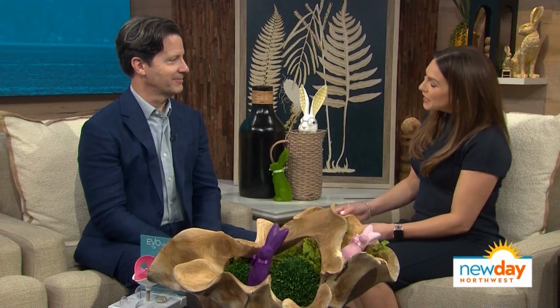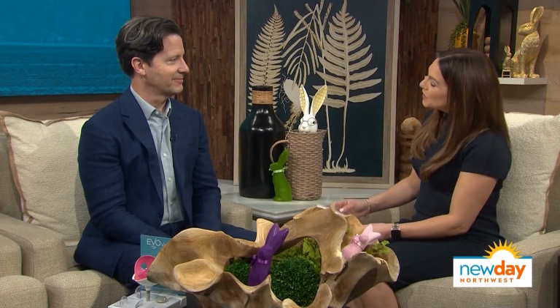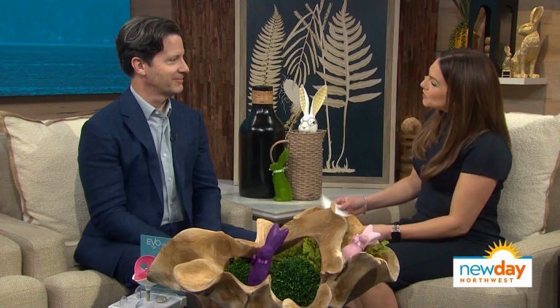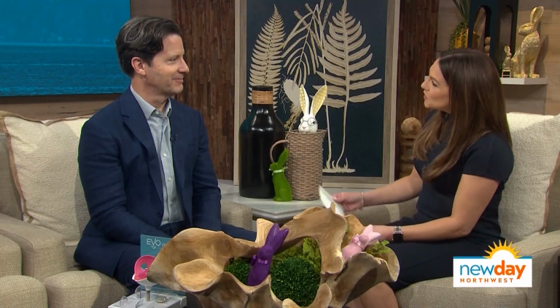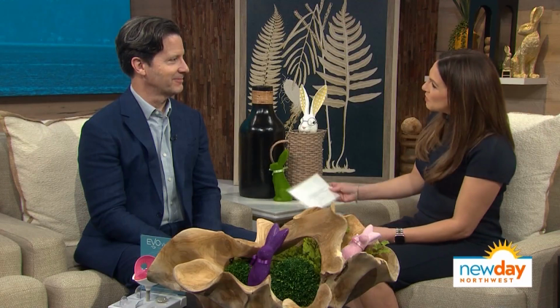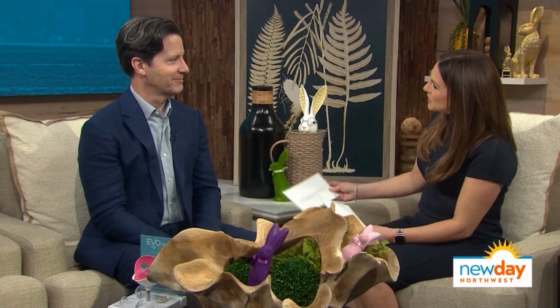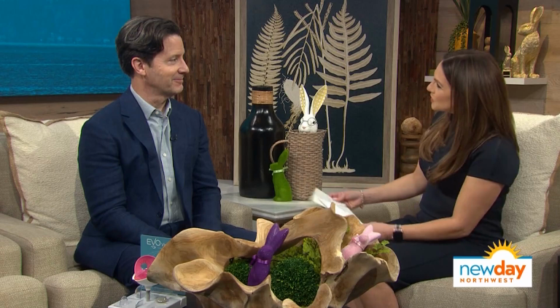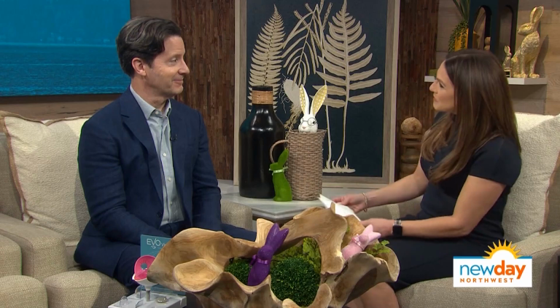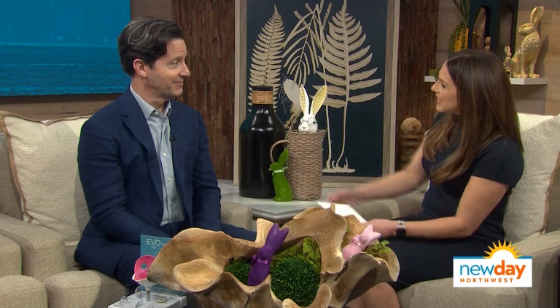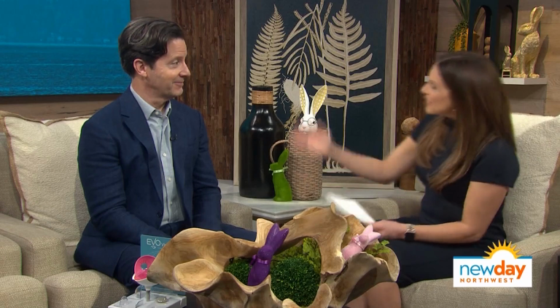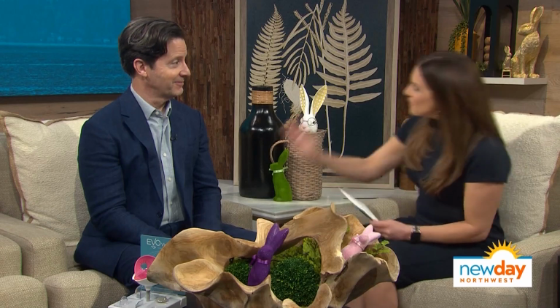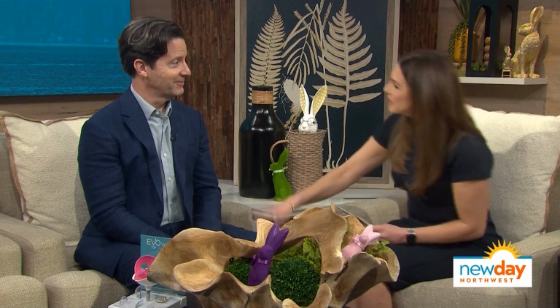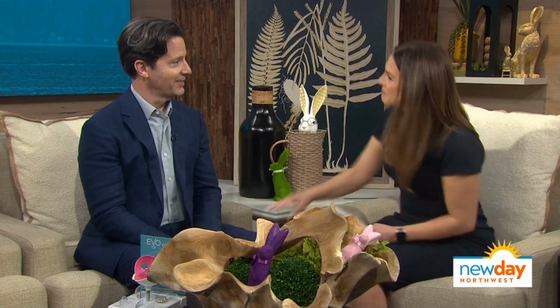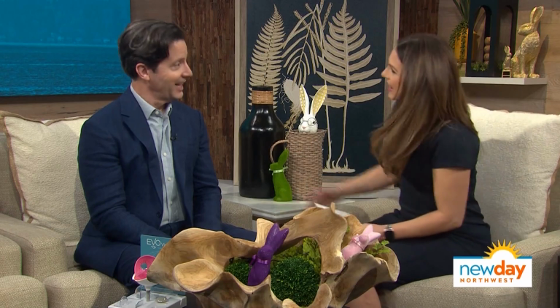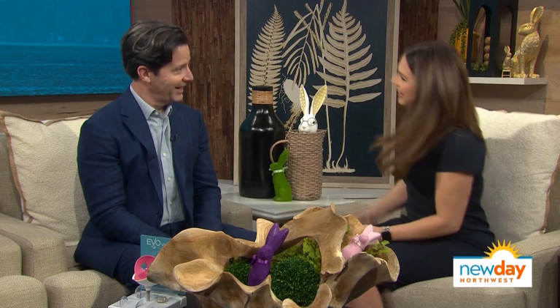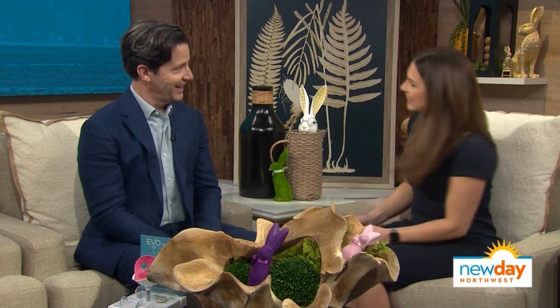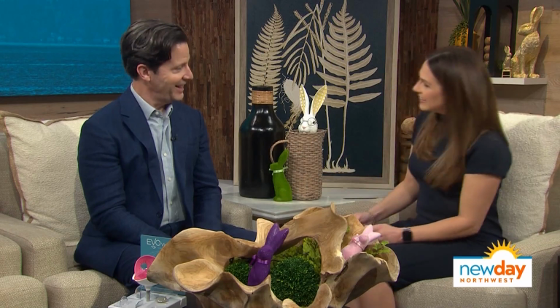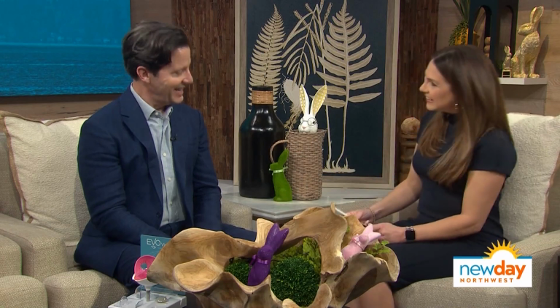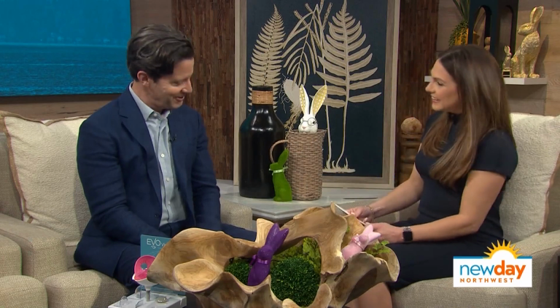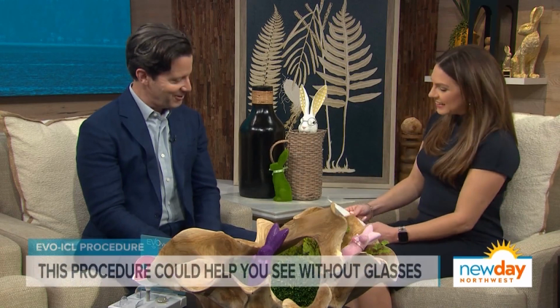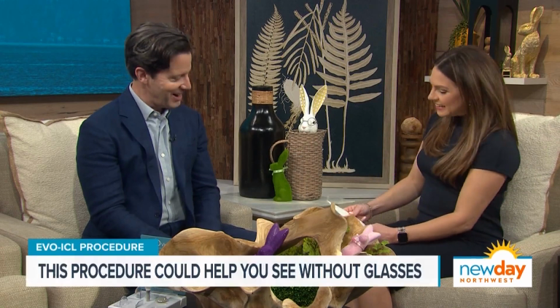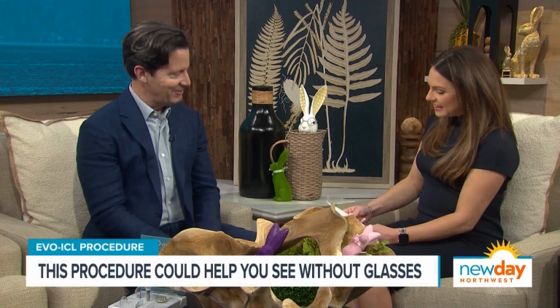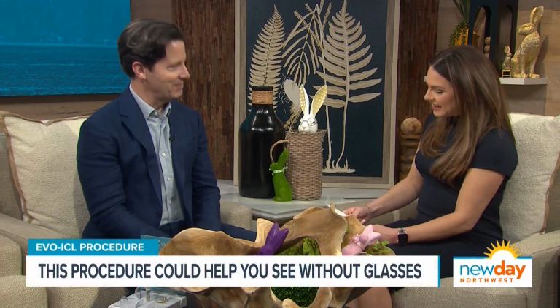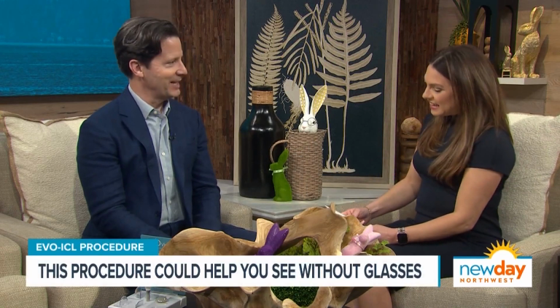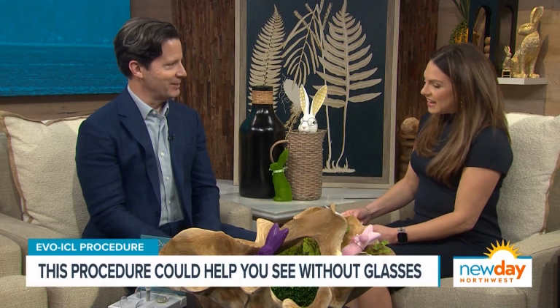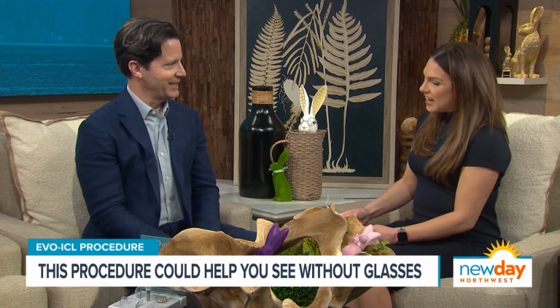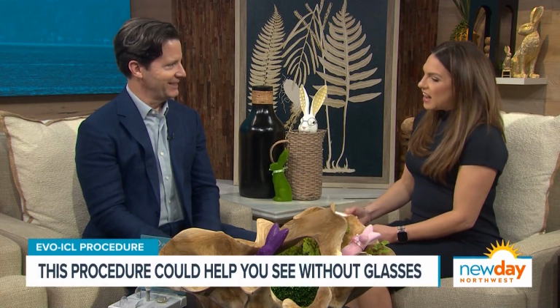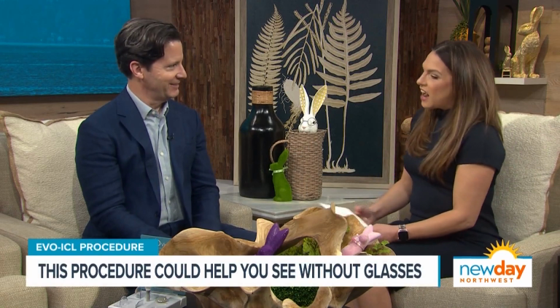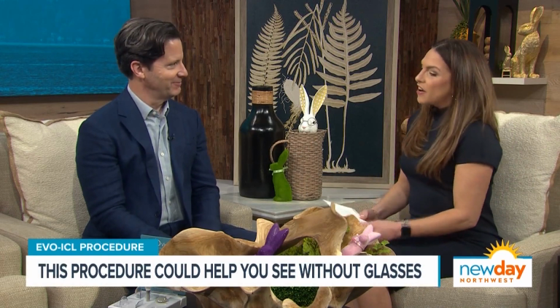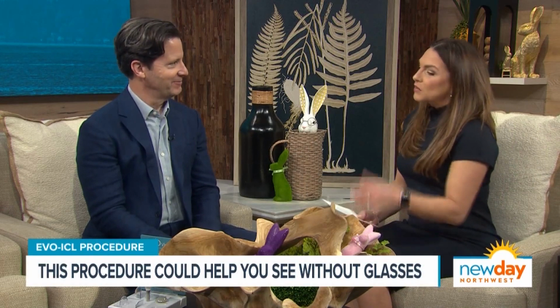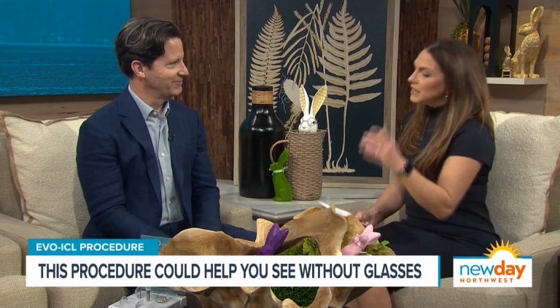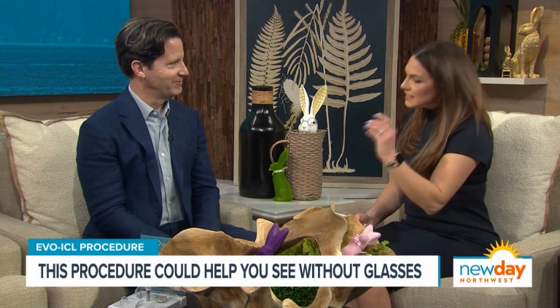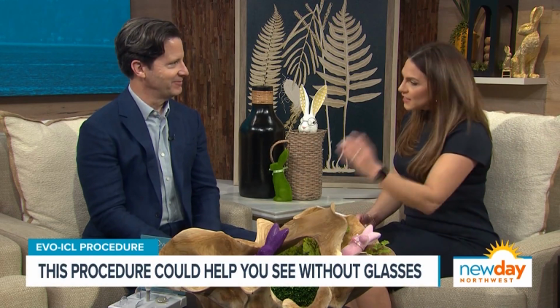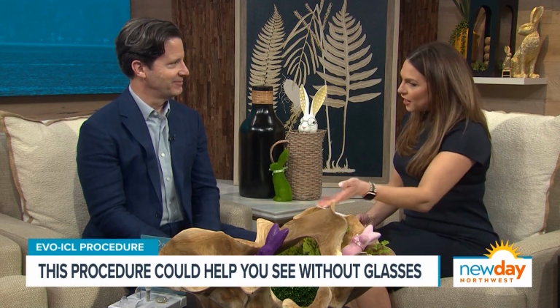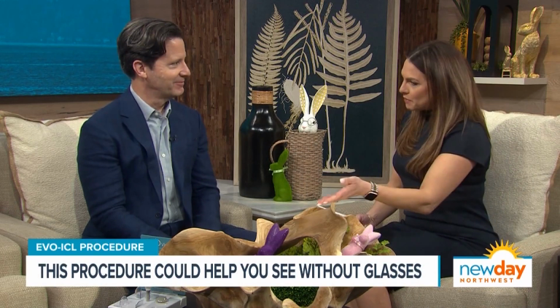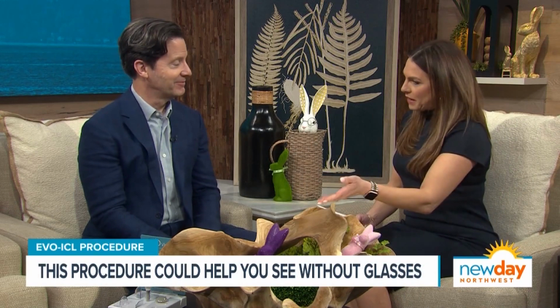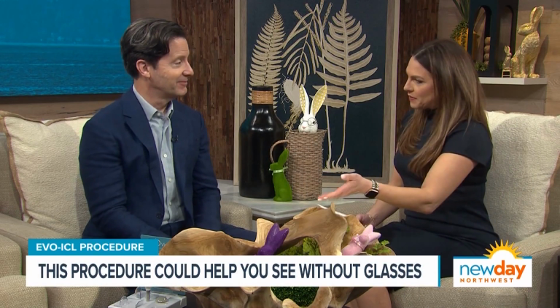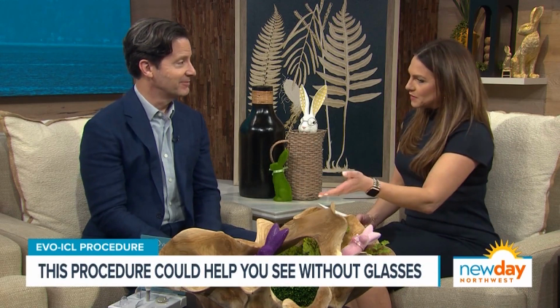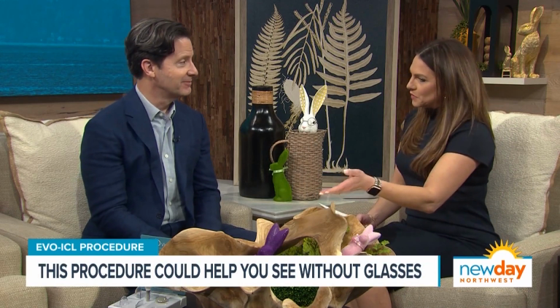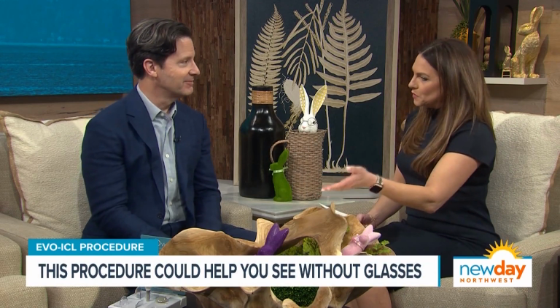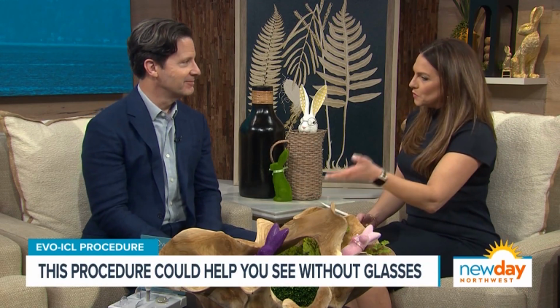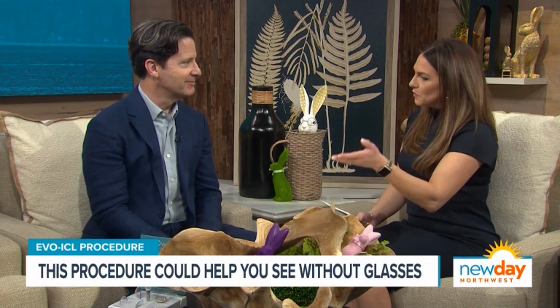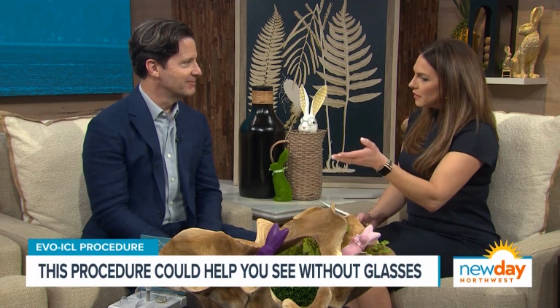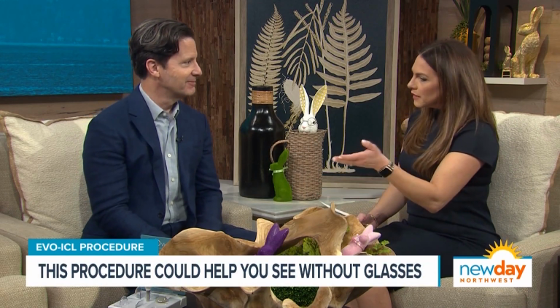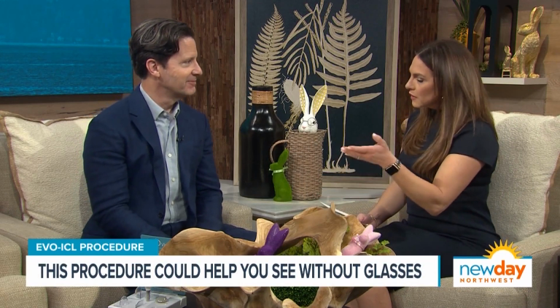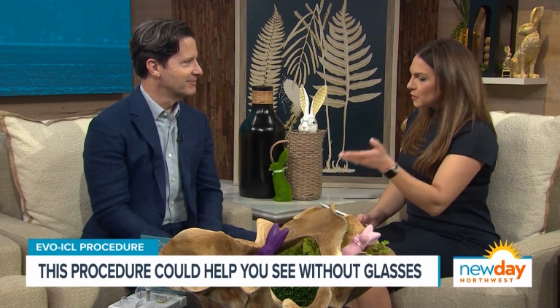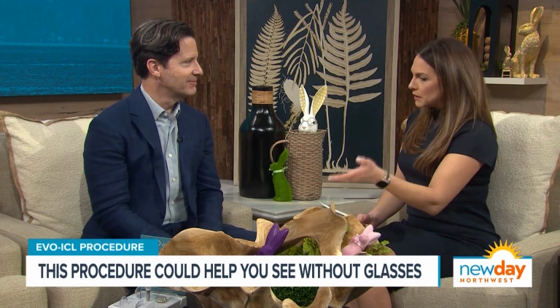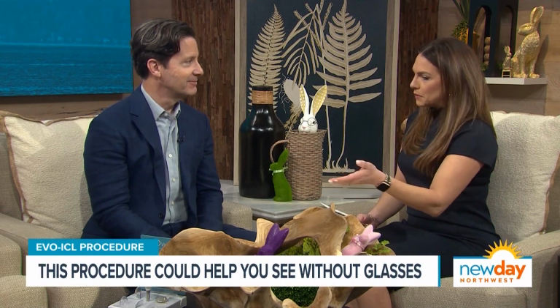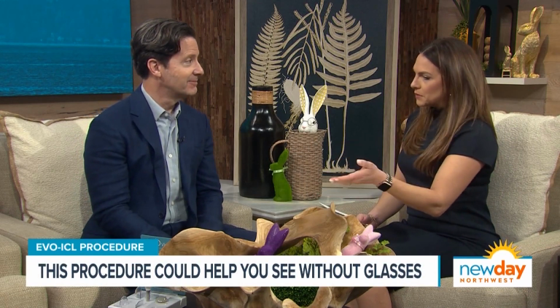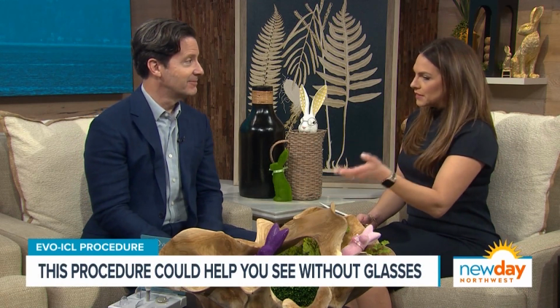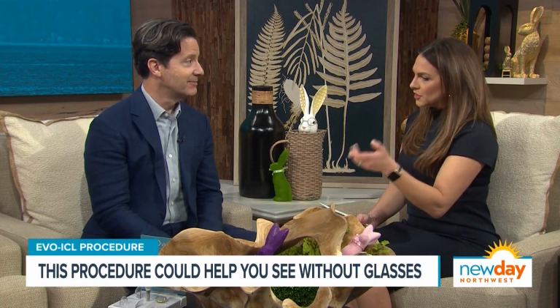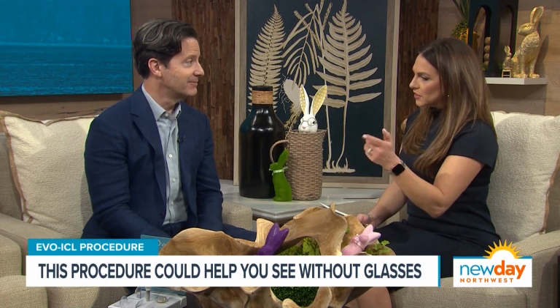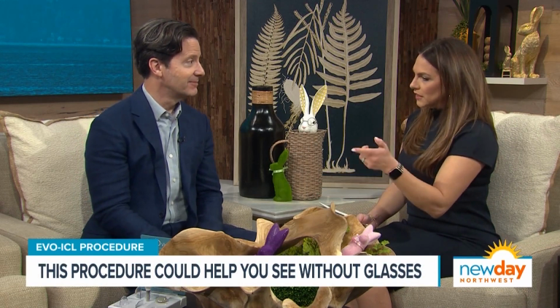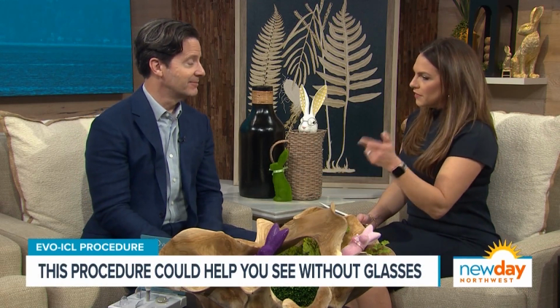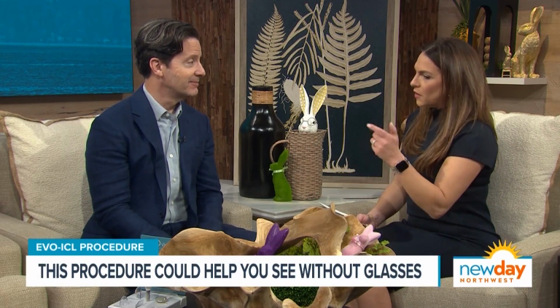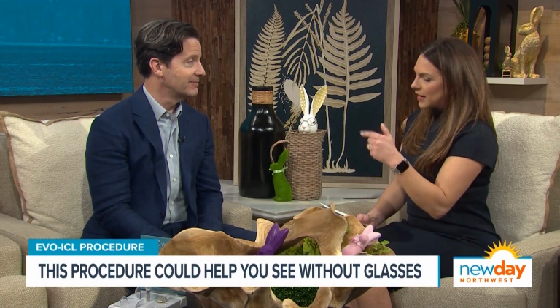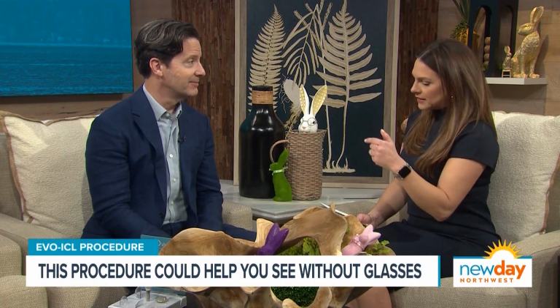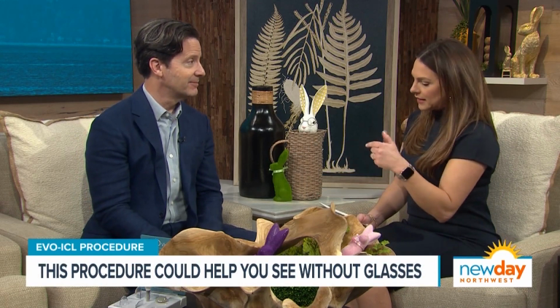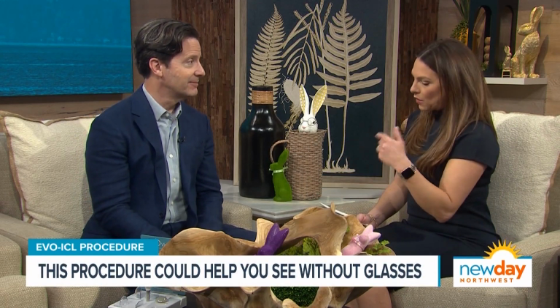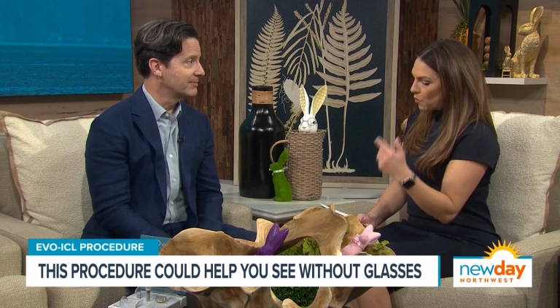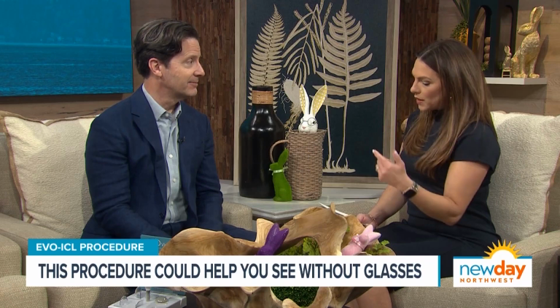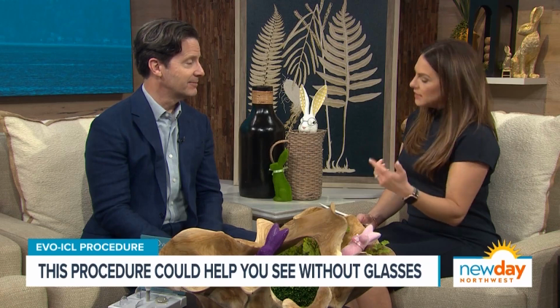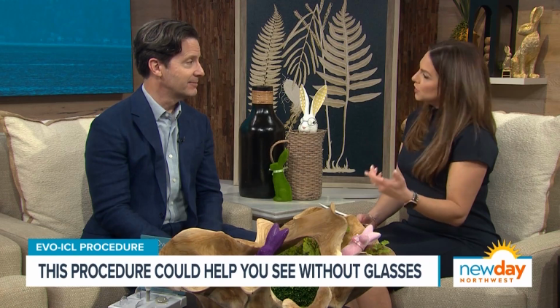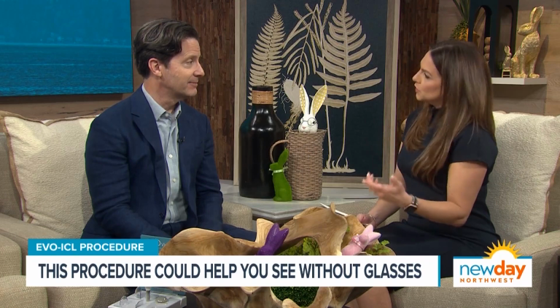Thank you so much for being here. Thank you for having me, Amity. All right, let's talk about this new incredible procedure, Evo ICL. What does it do?